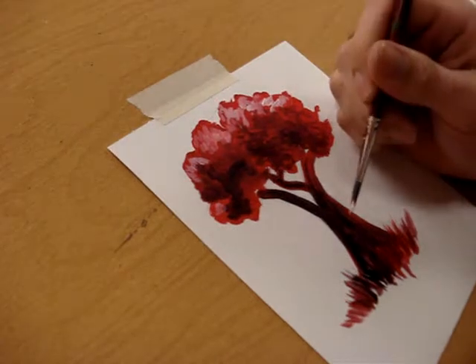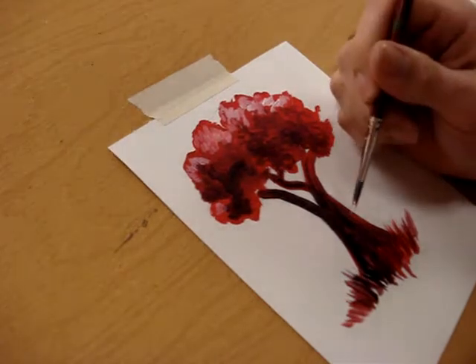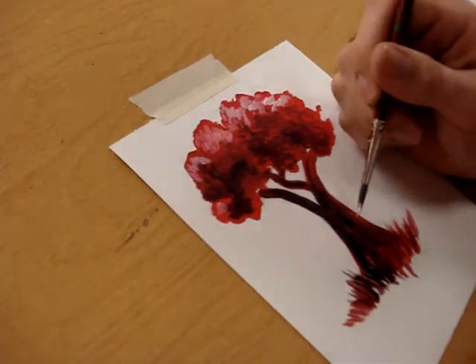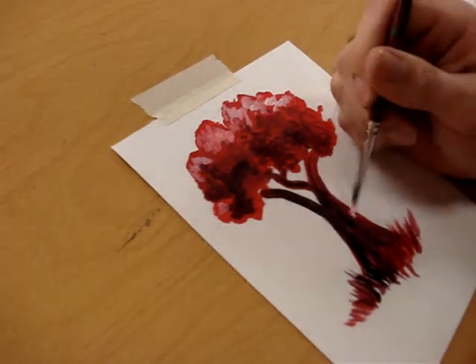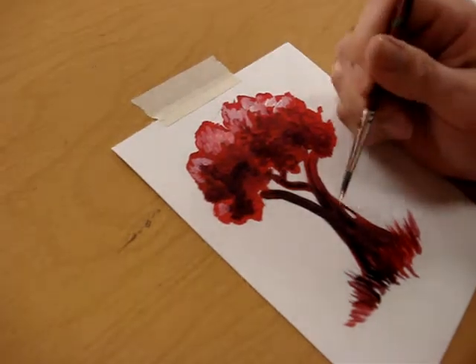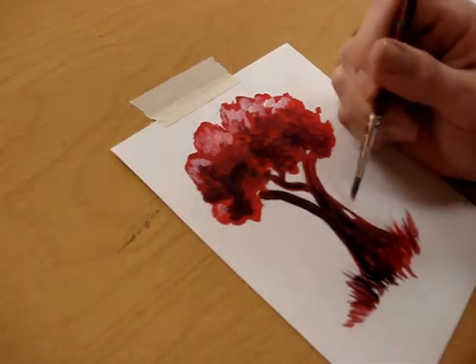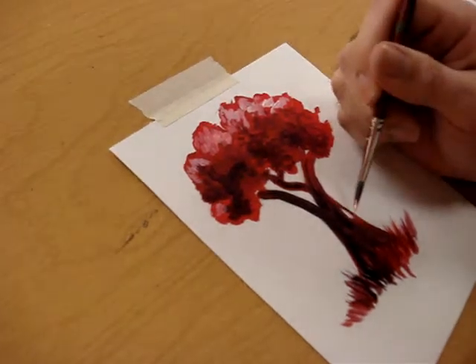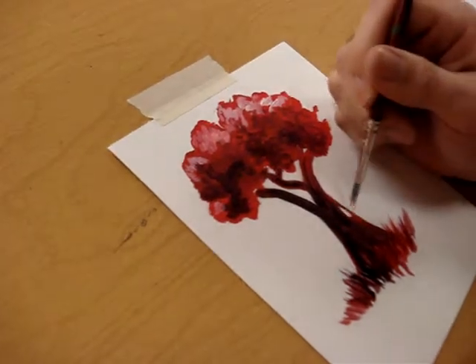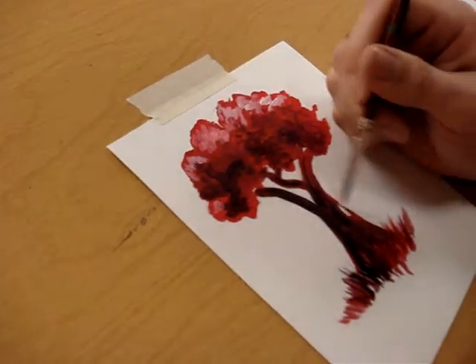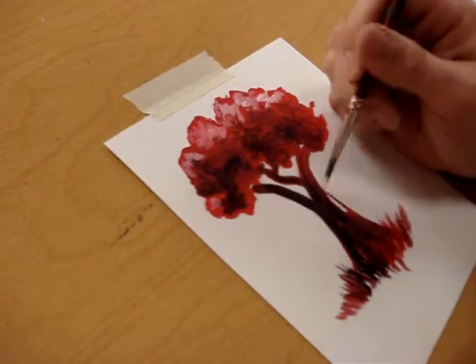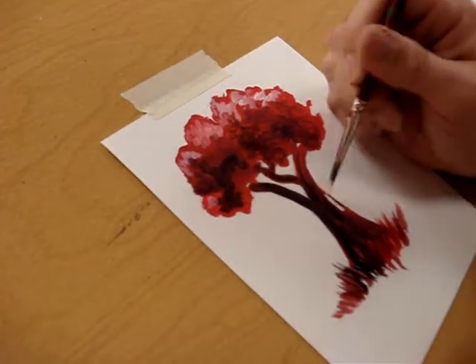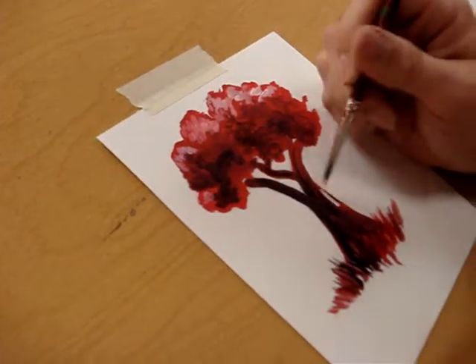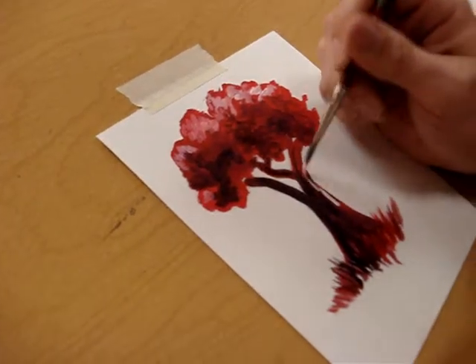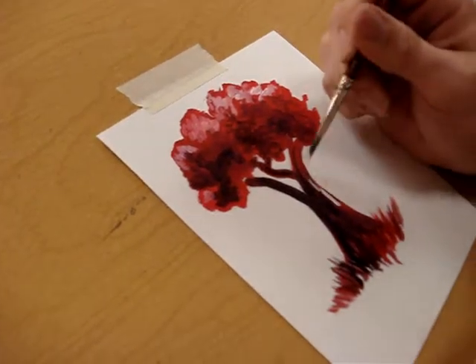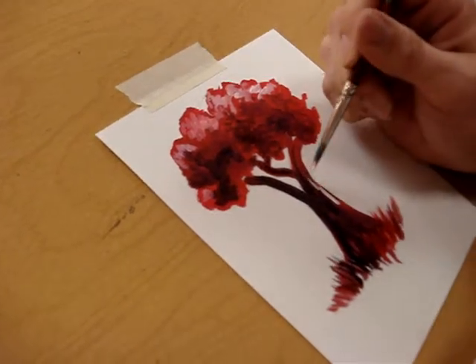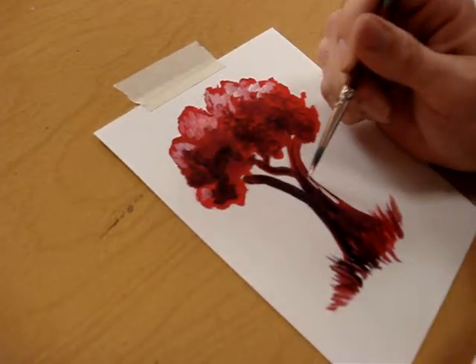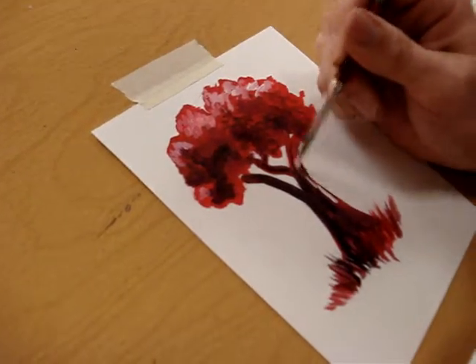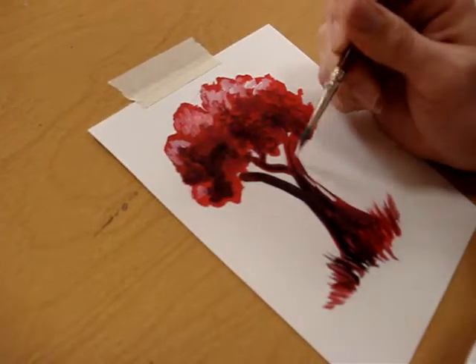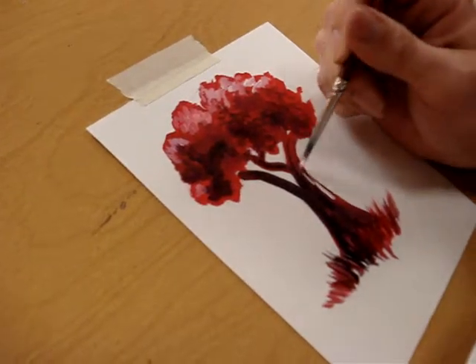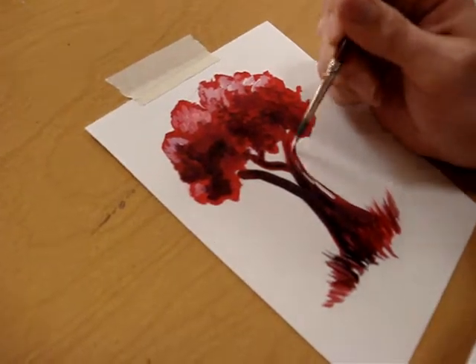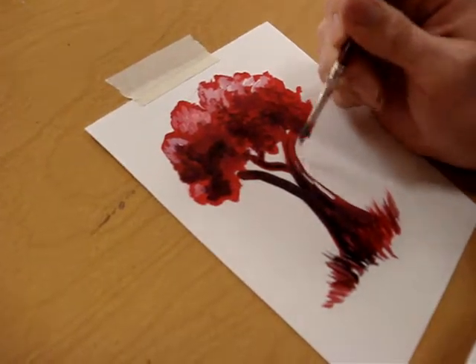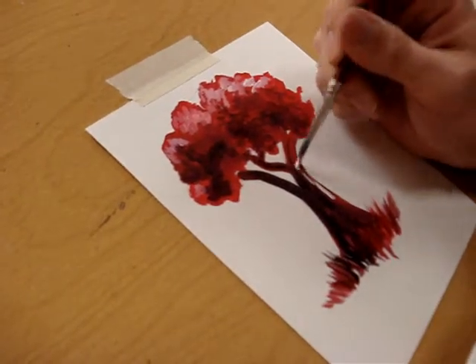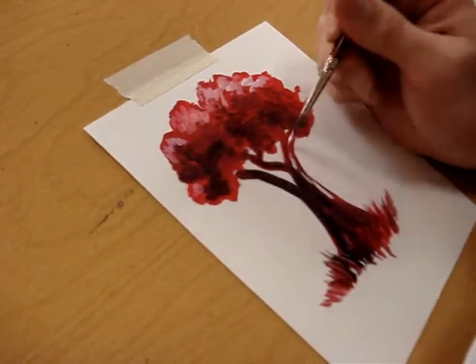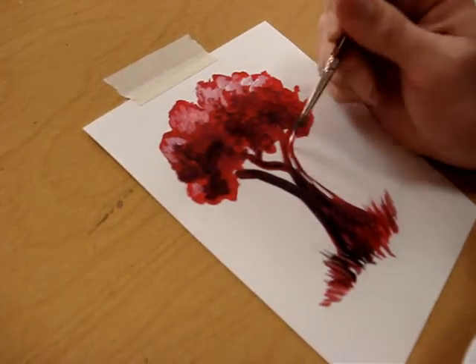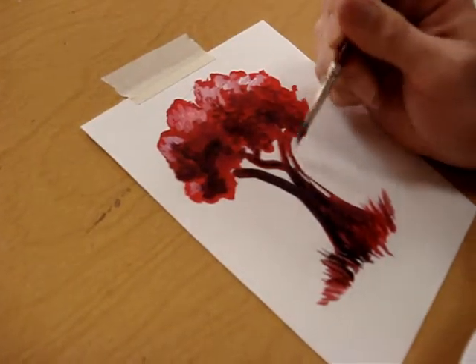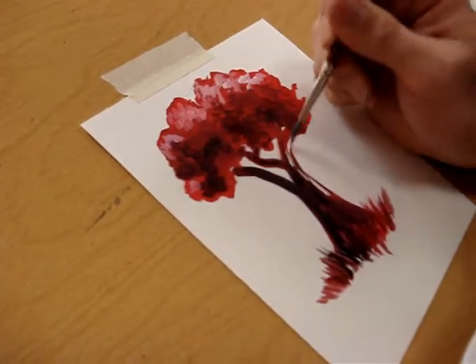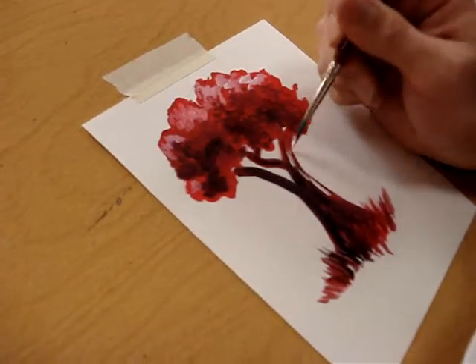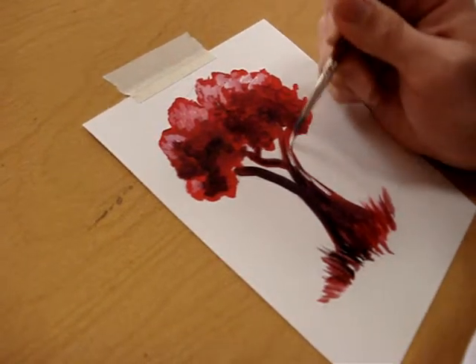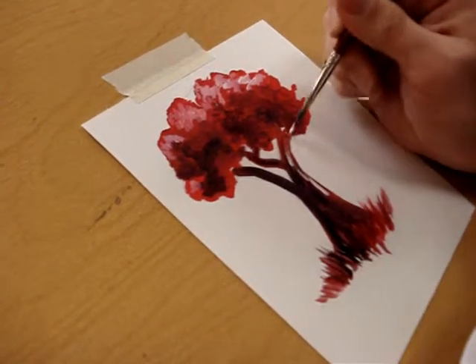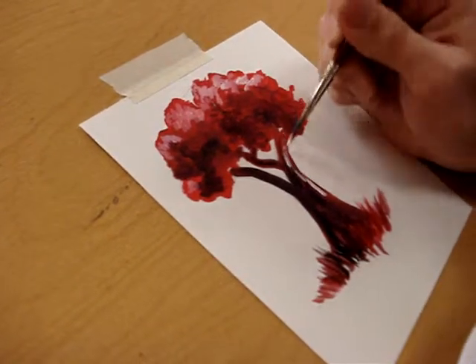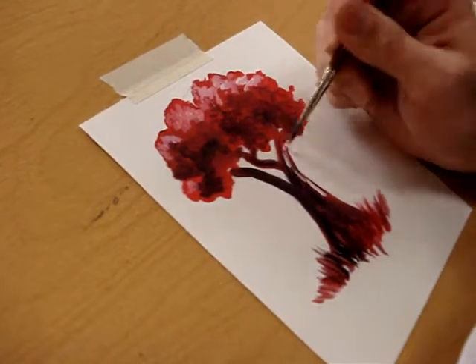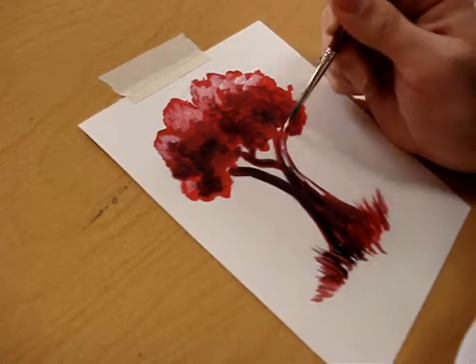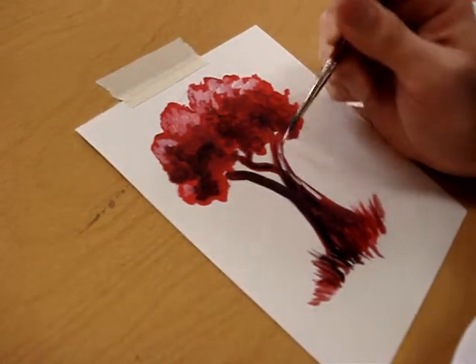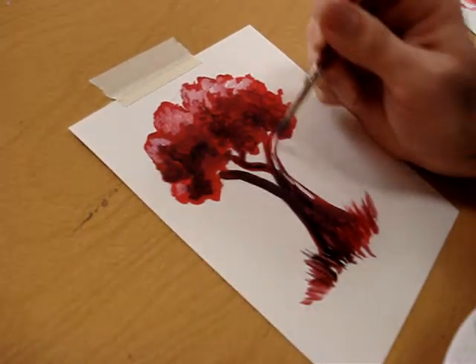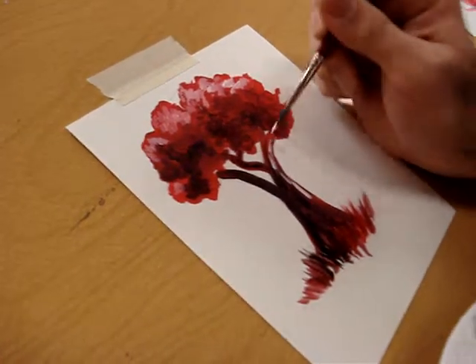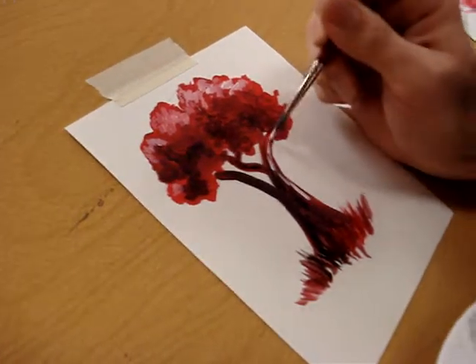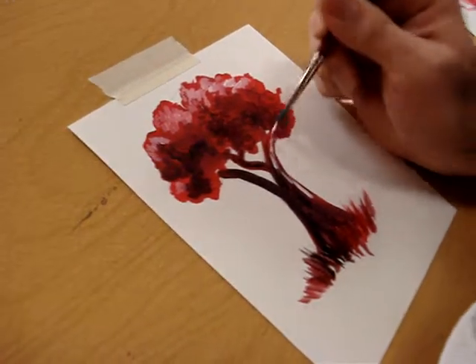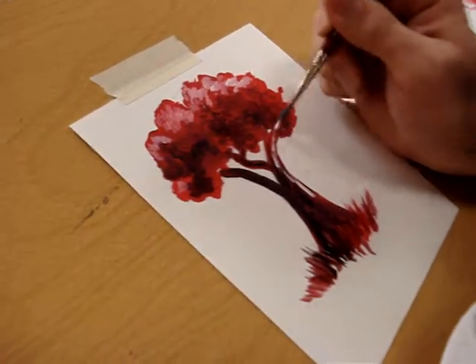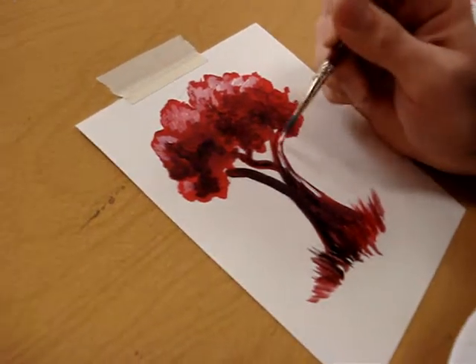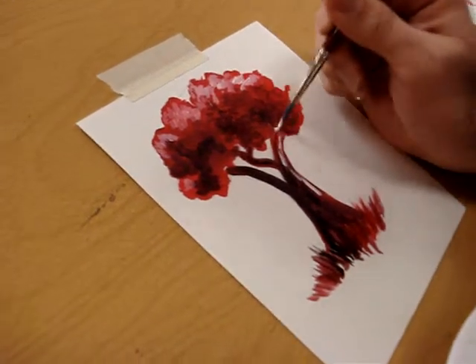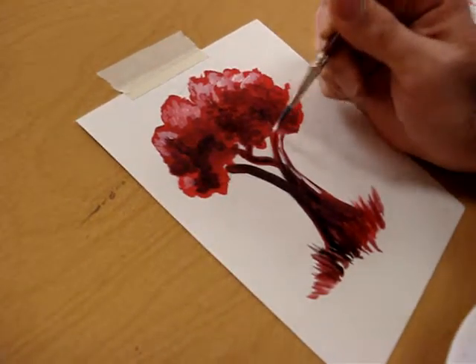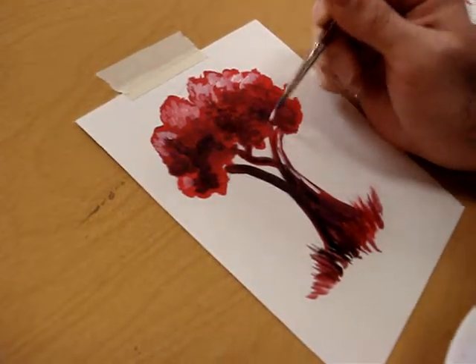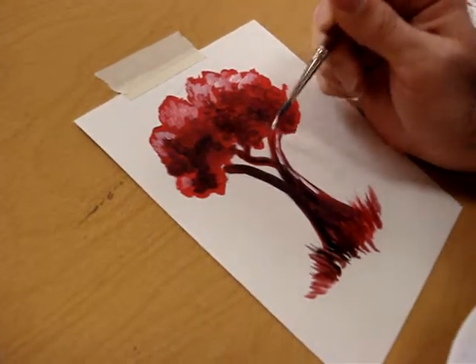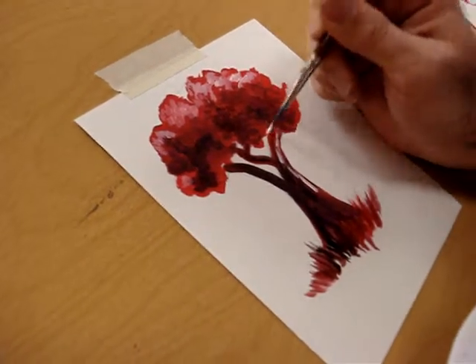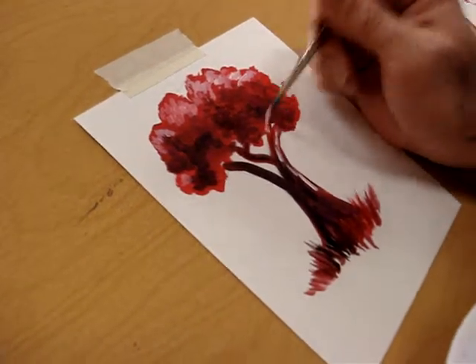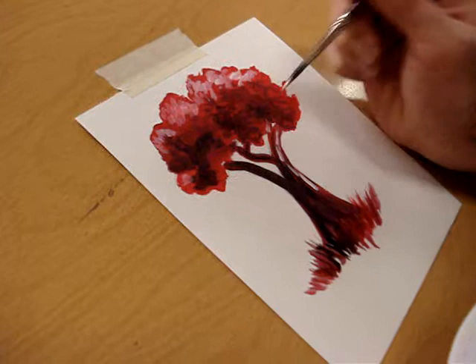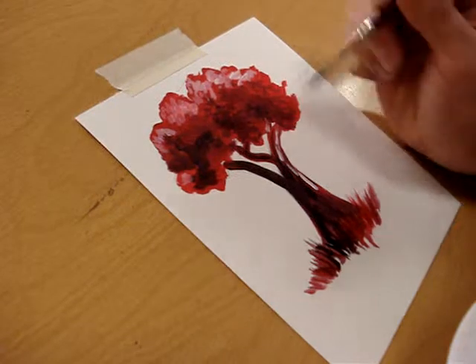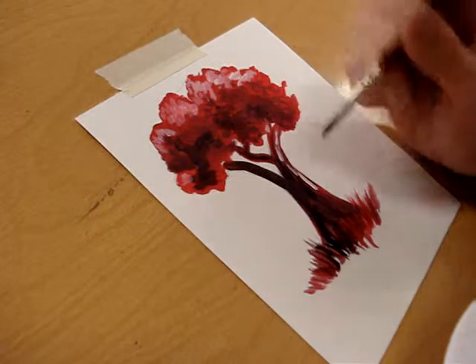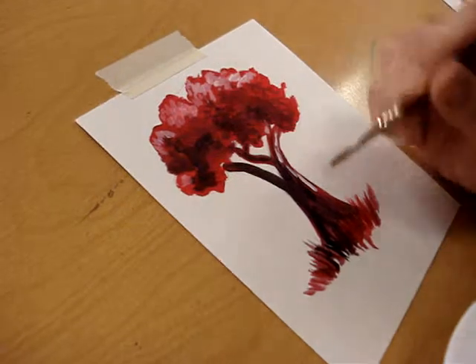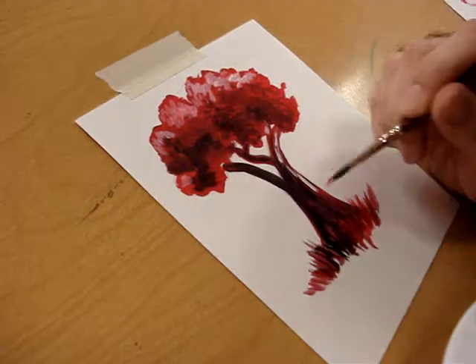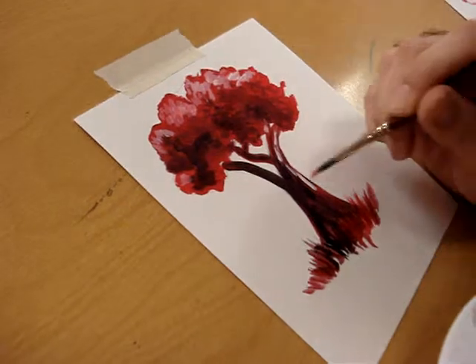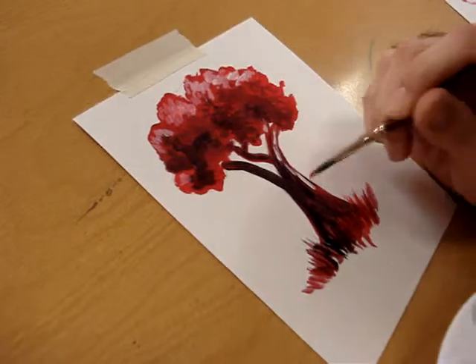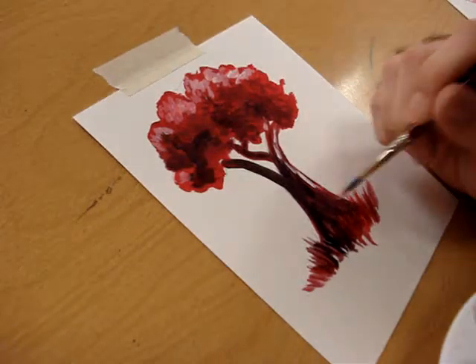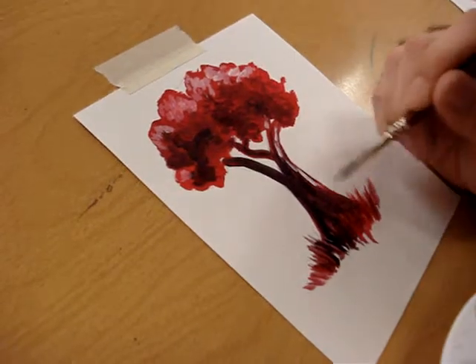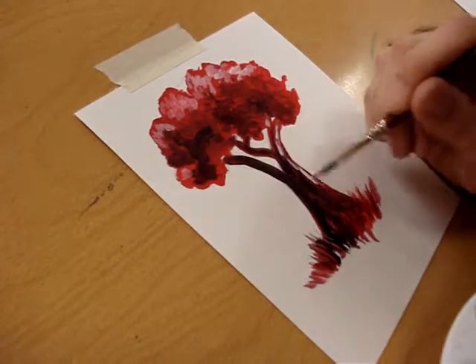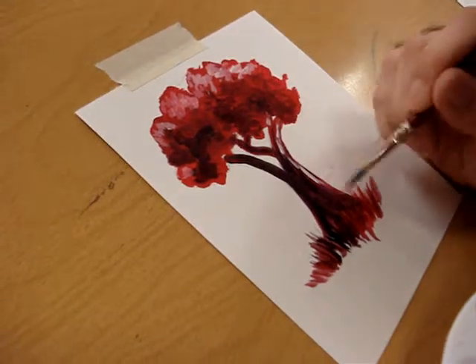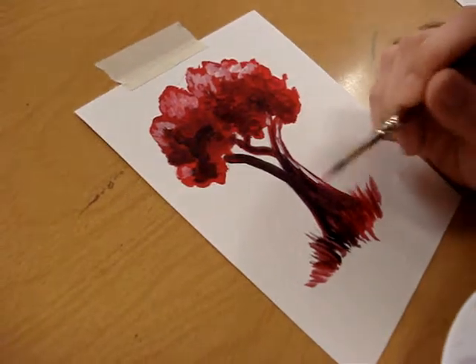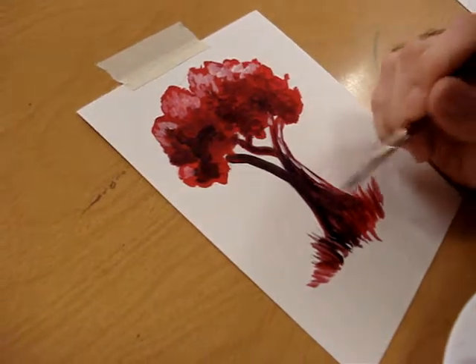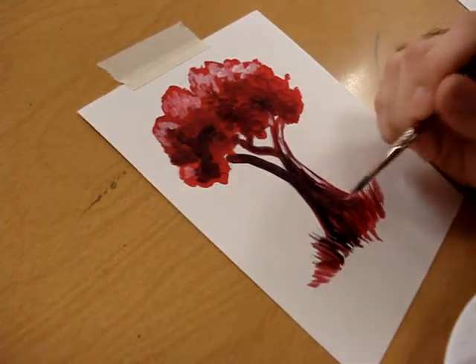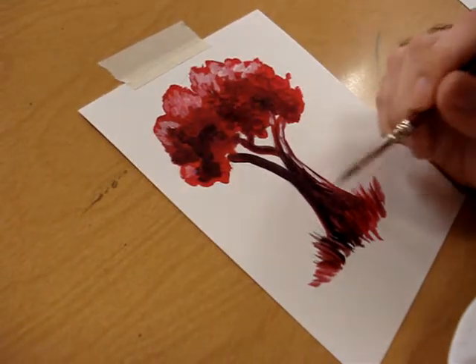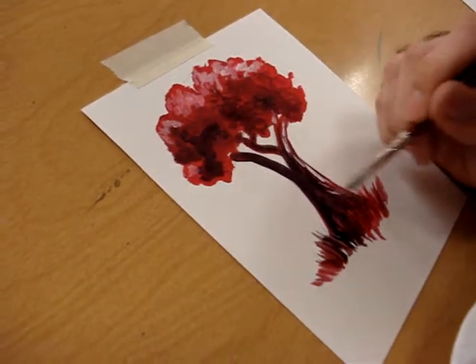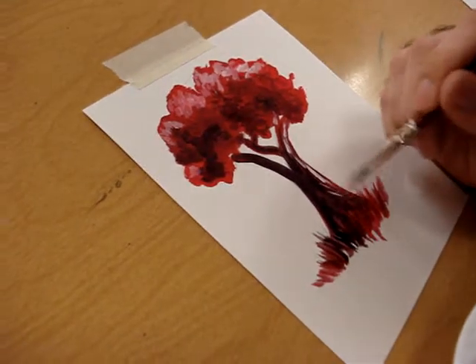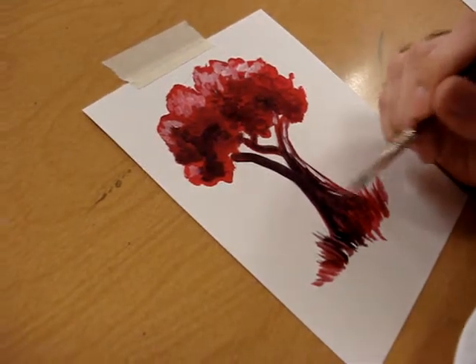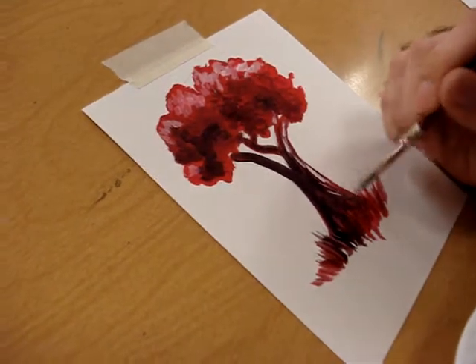For the tree bark, I'm going to do a similar pattern to what I did with the darks, but now I'm laying in the lights instead.